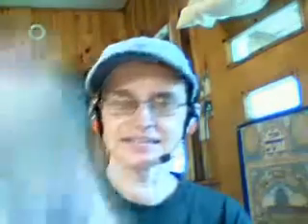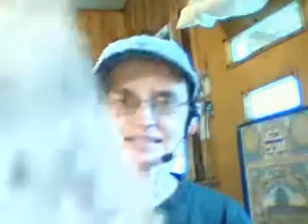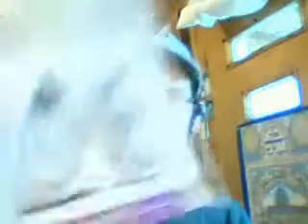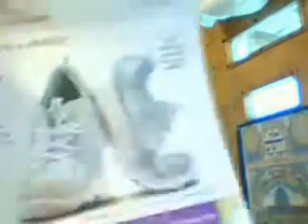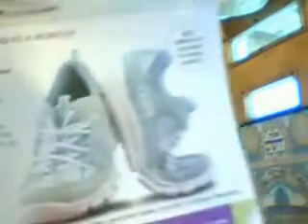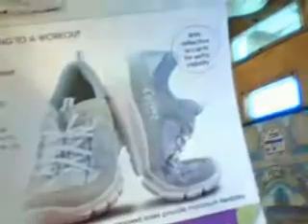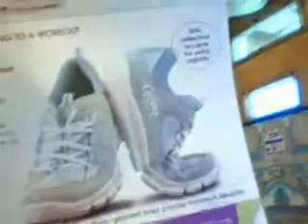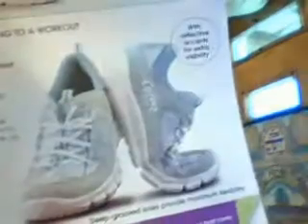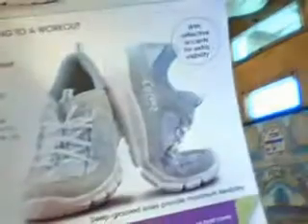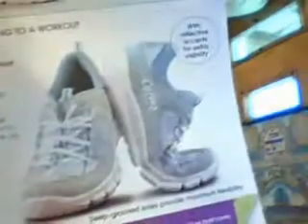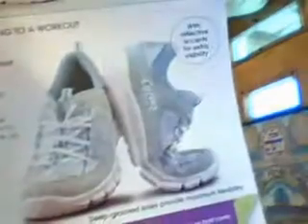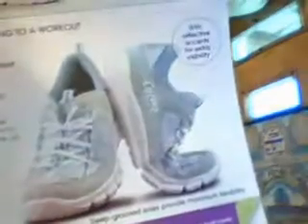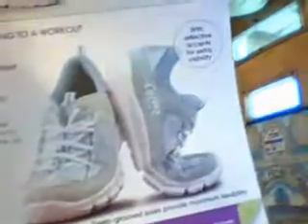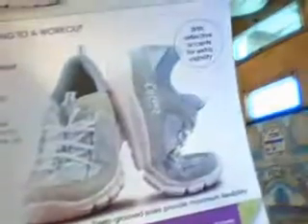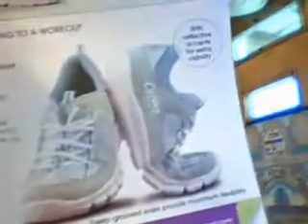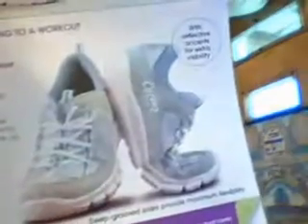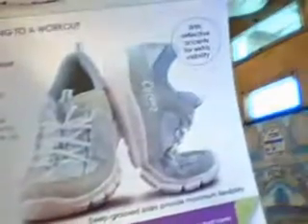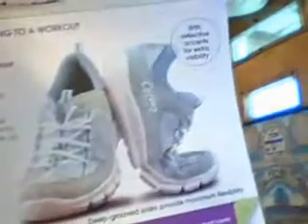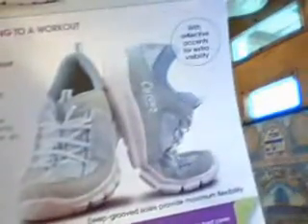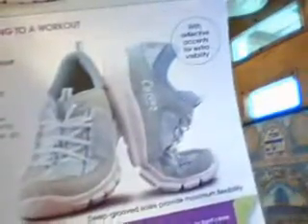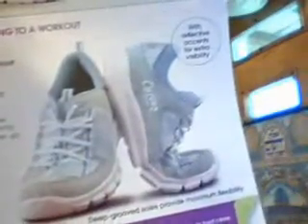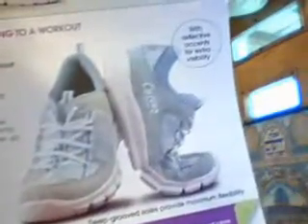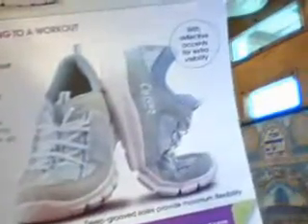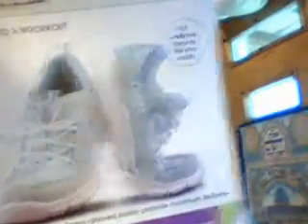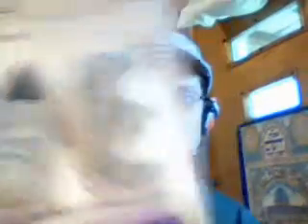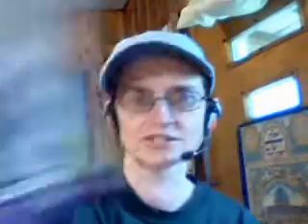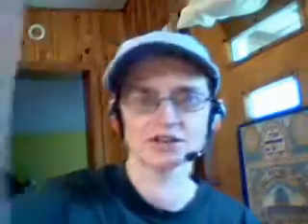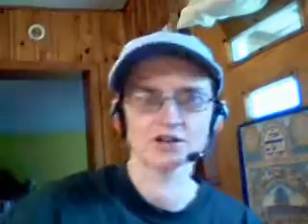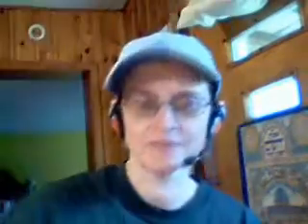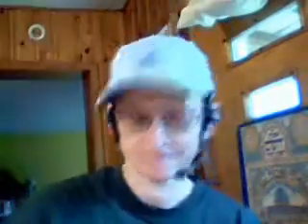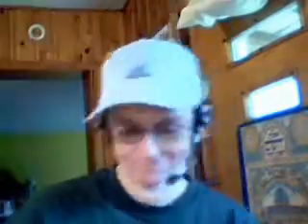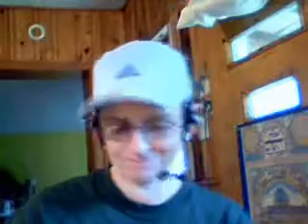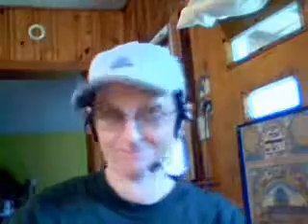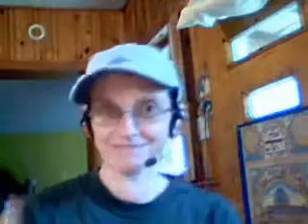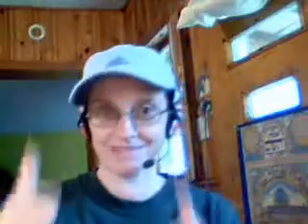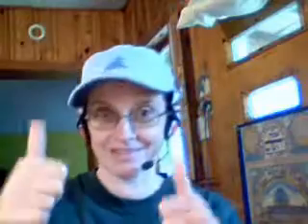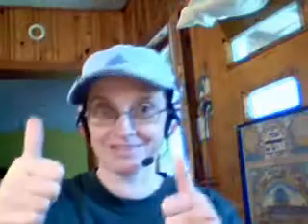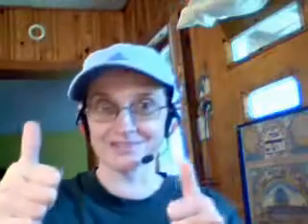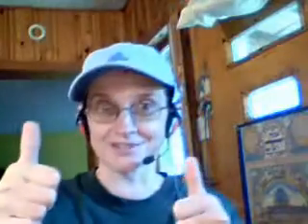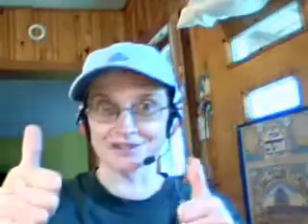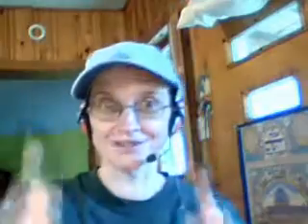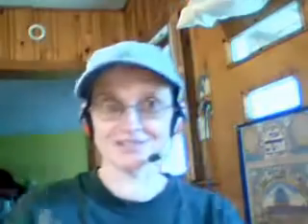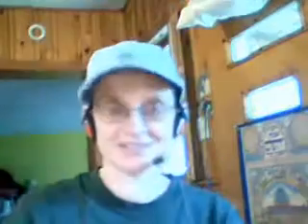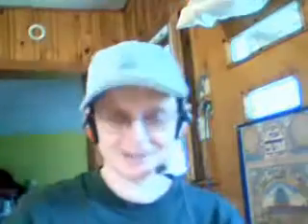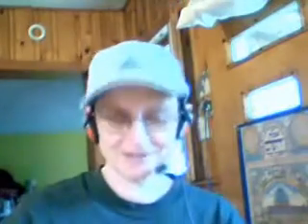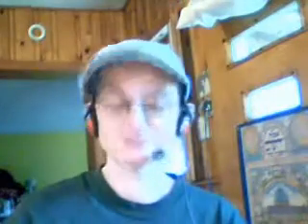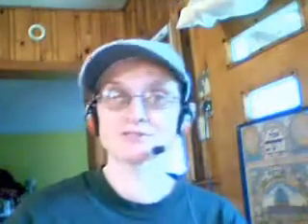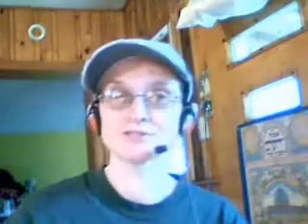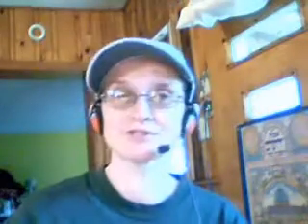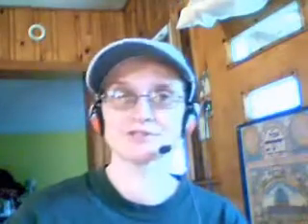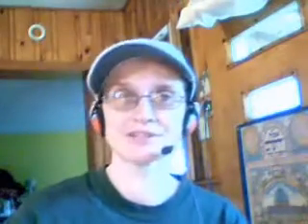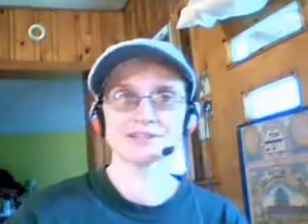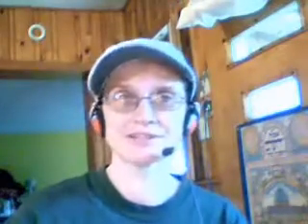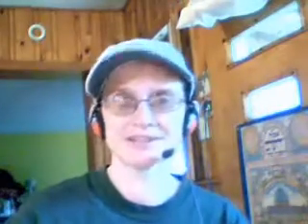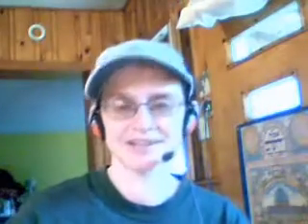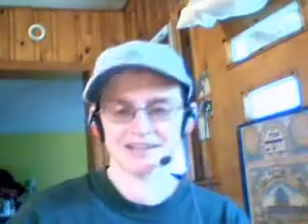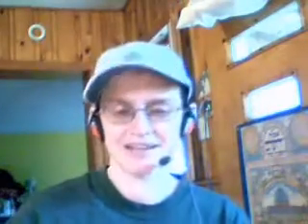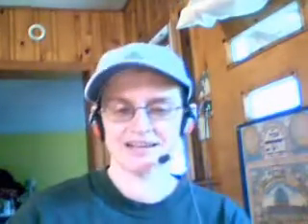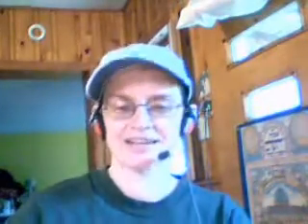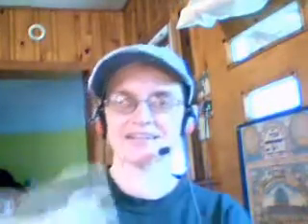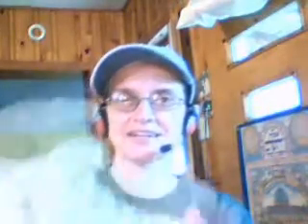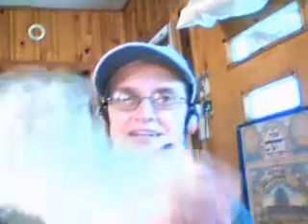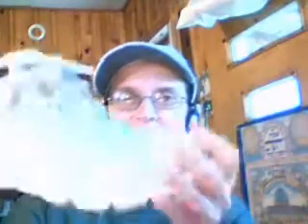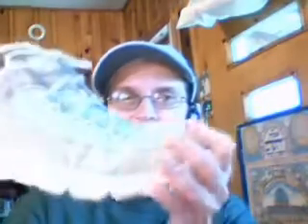You see here where it shows where the grooves make it bend really easy at the toe? It does. It feels really good. Check it.